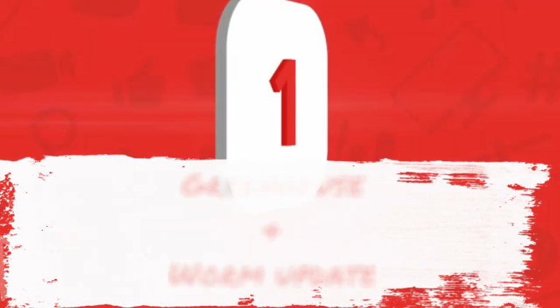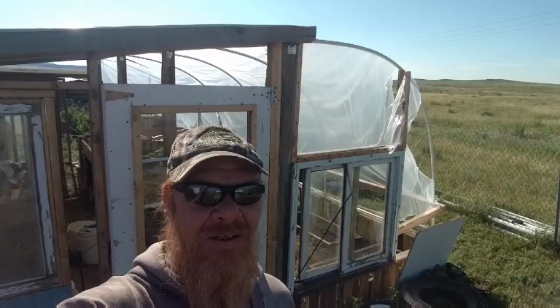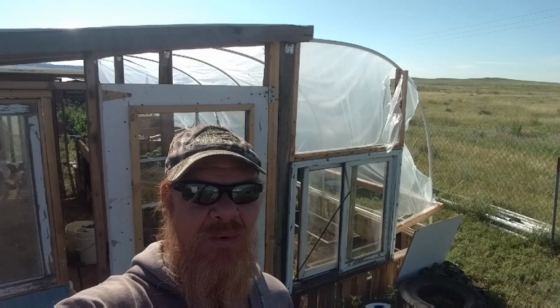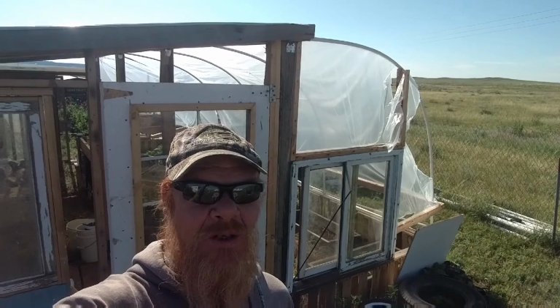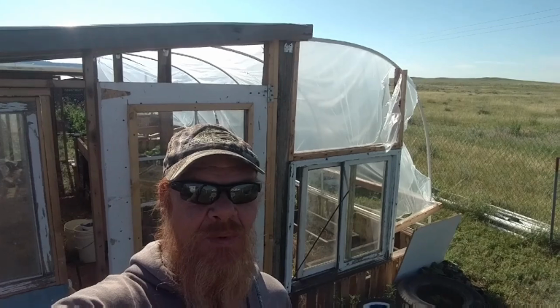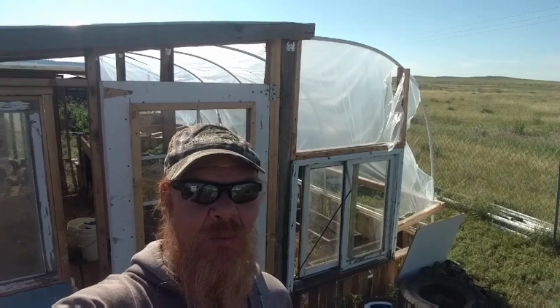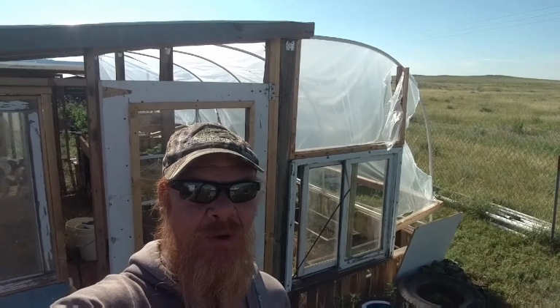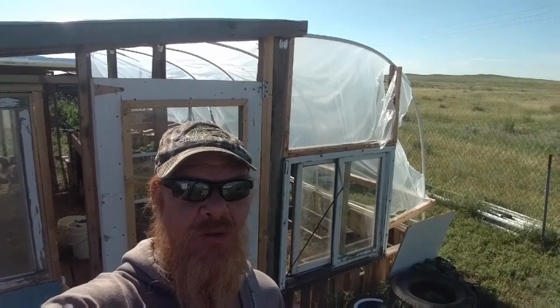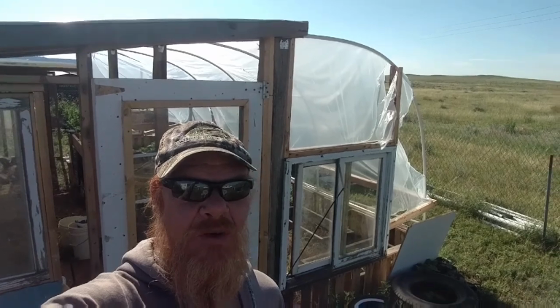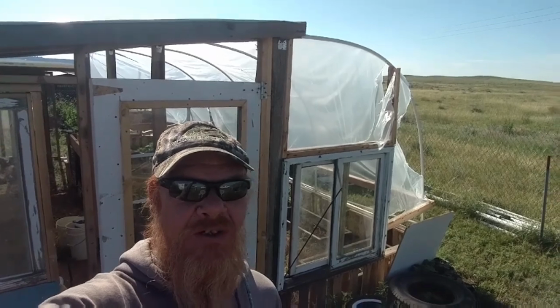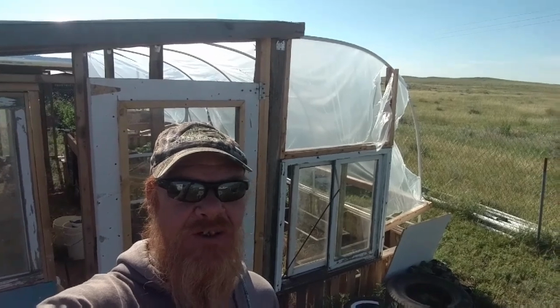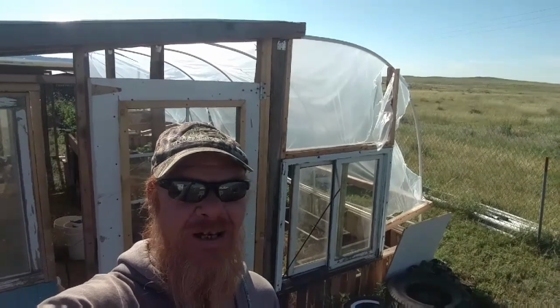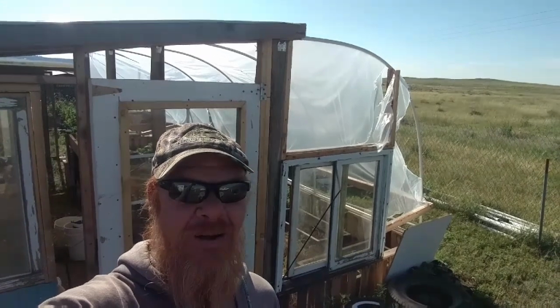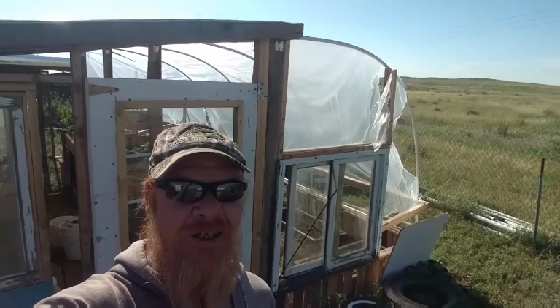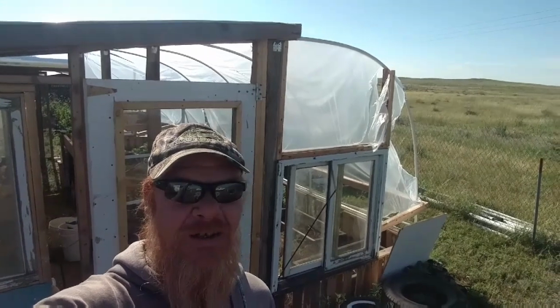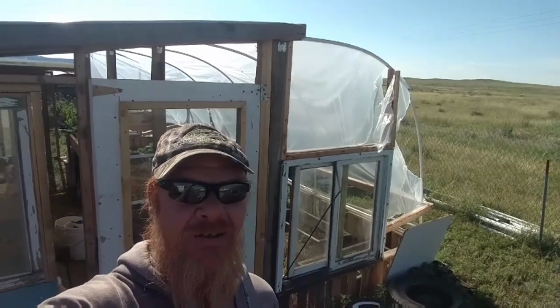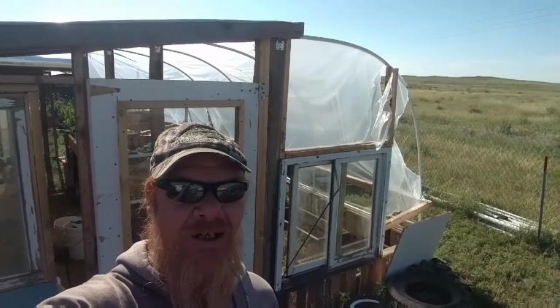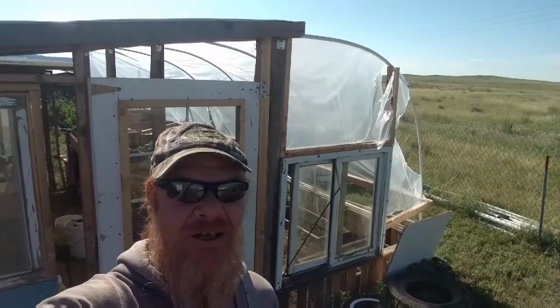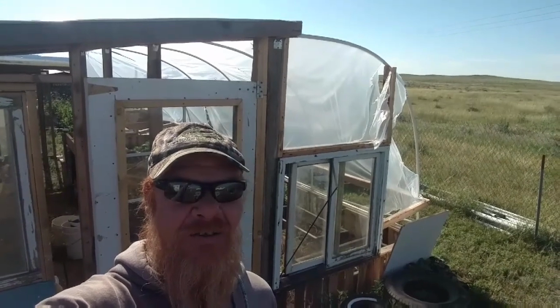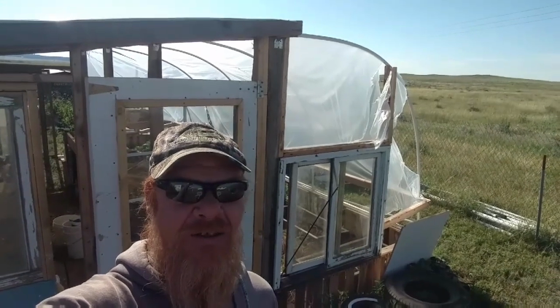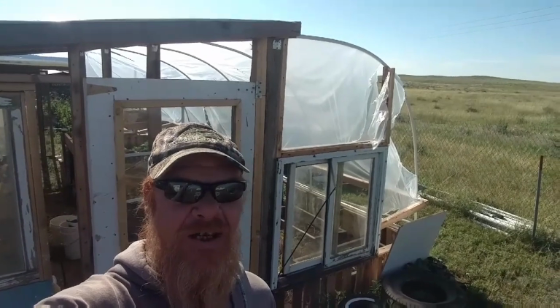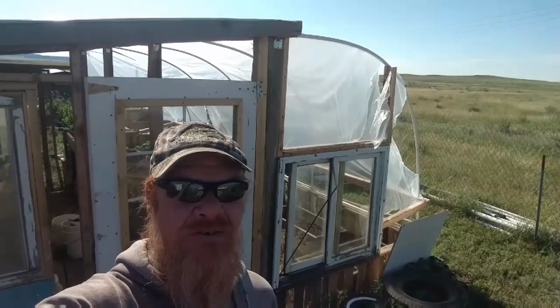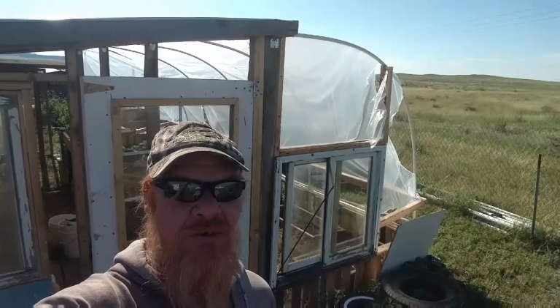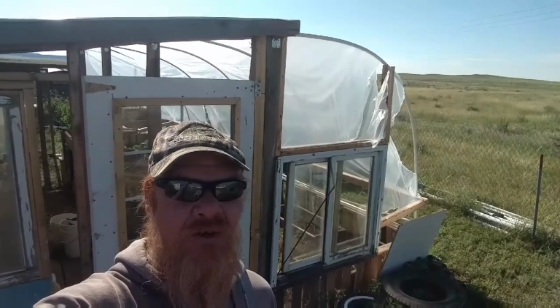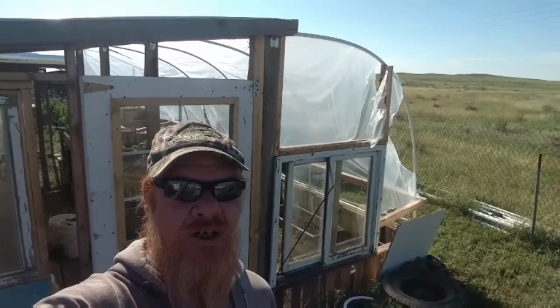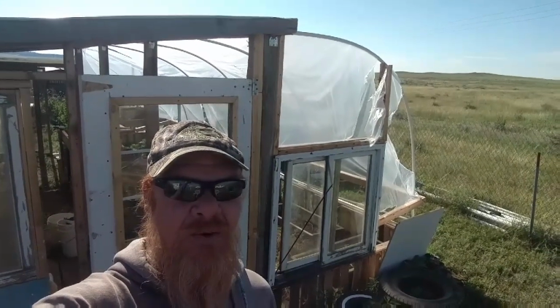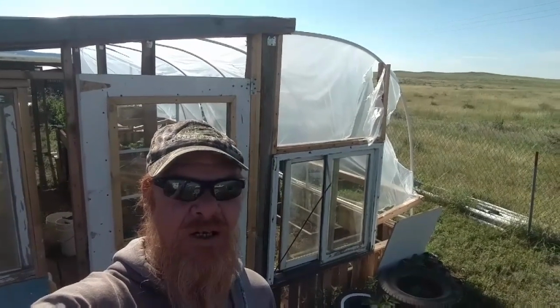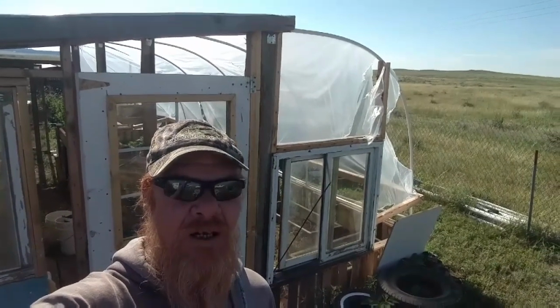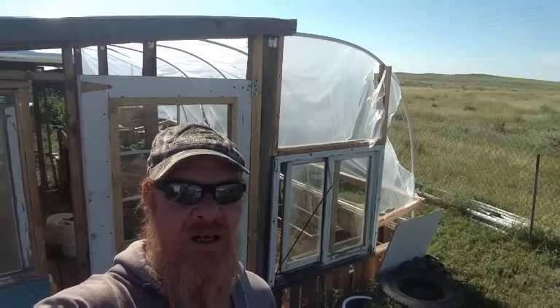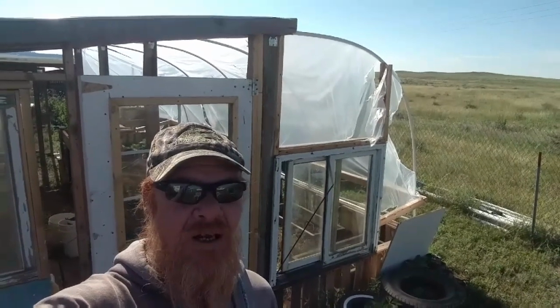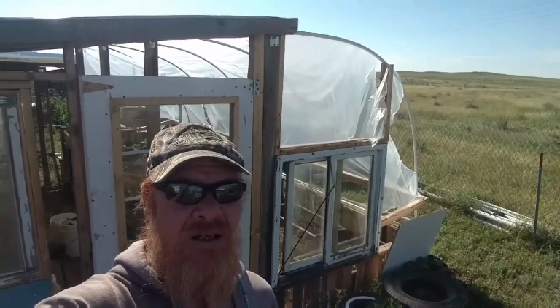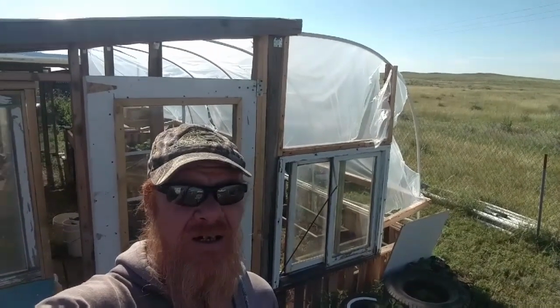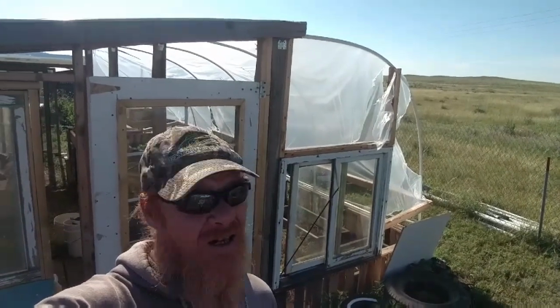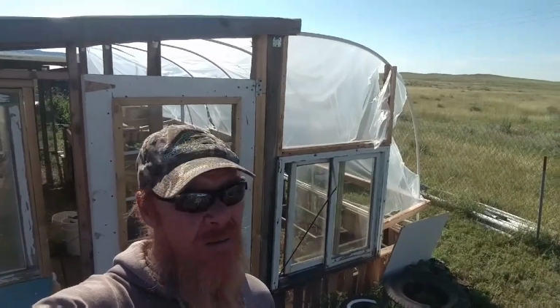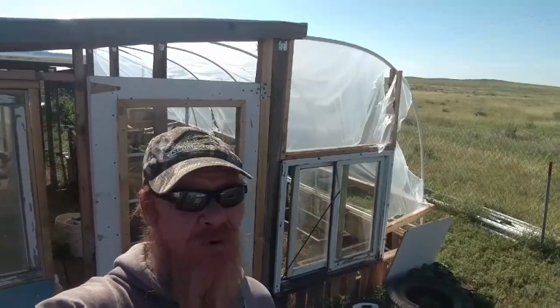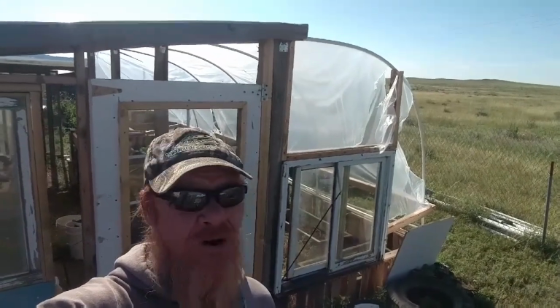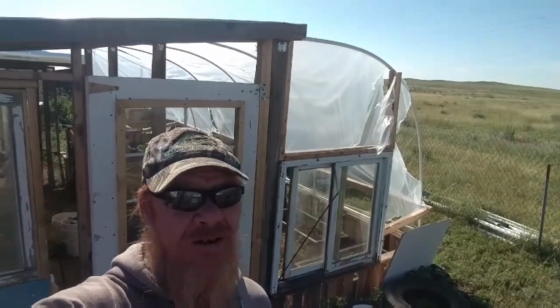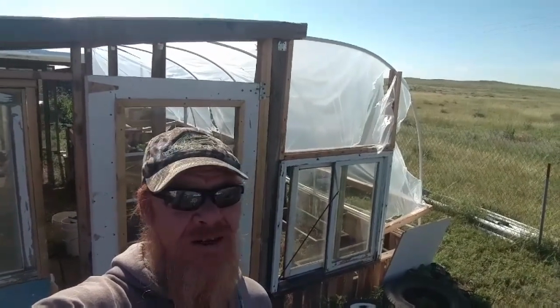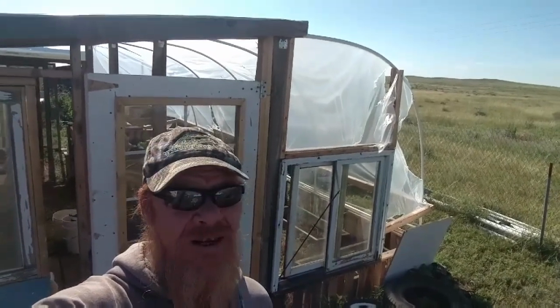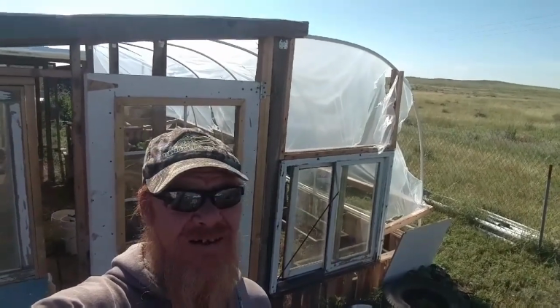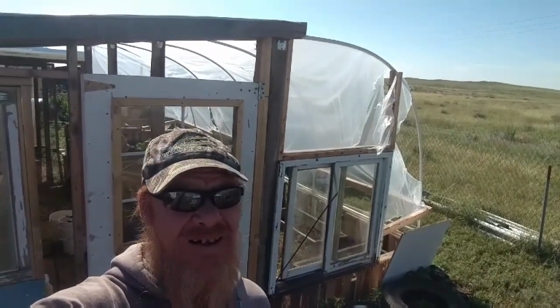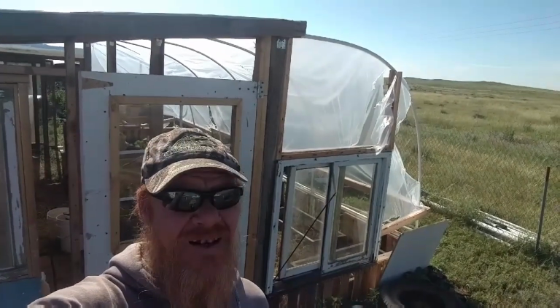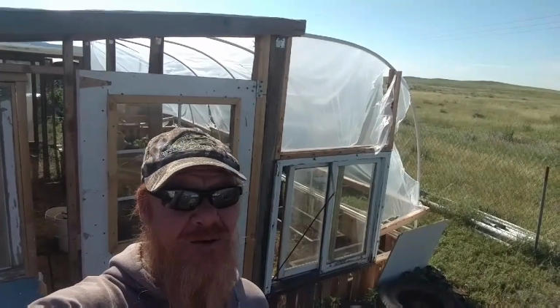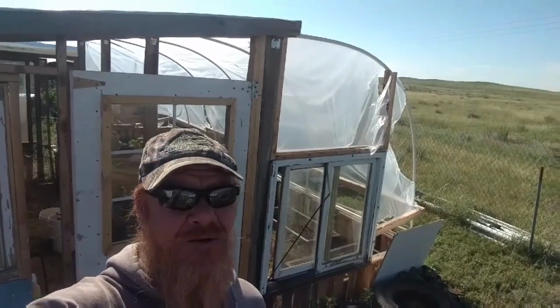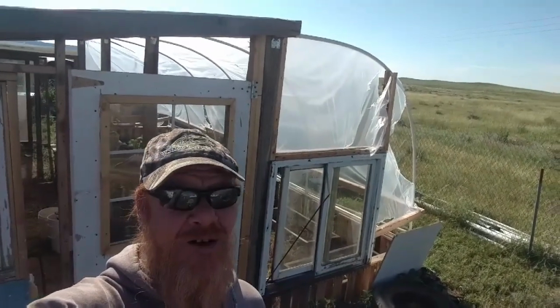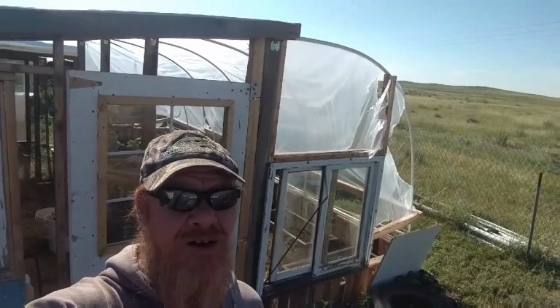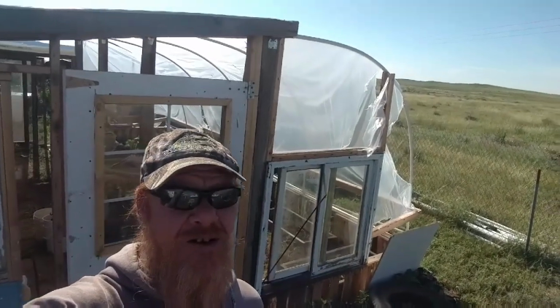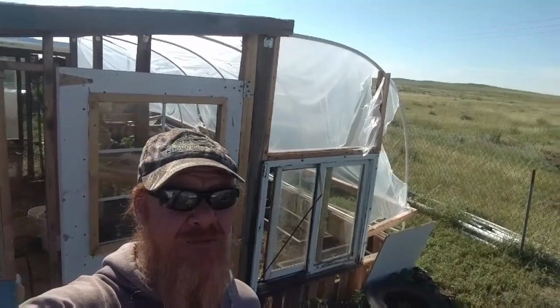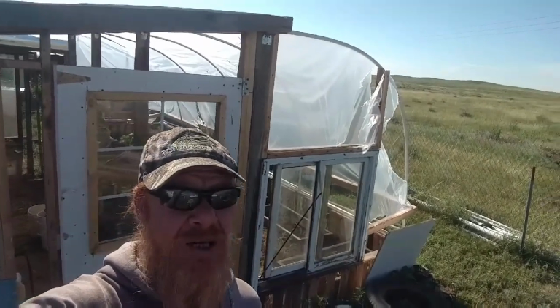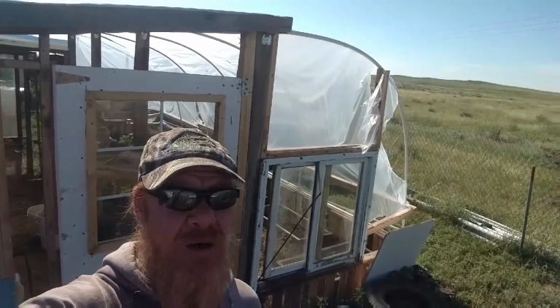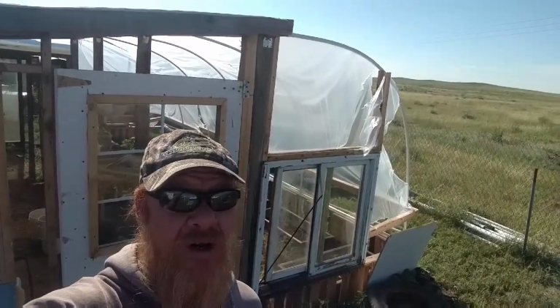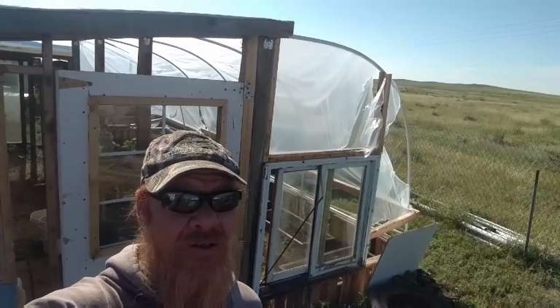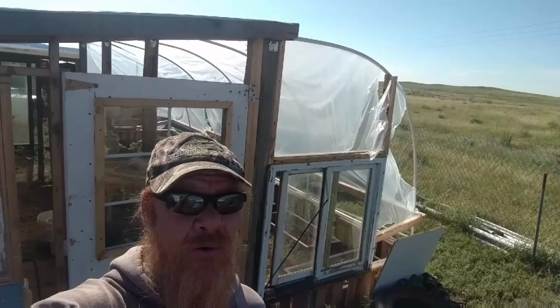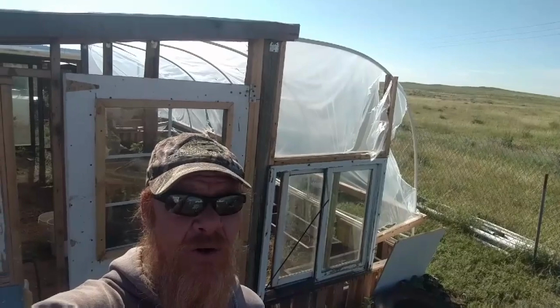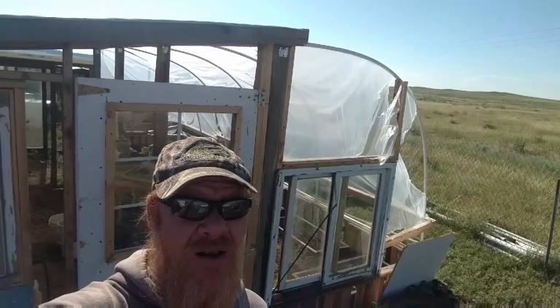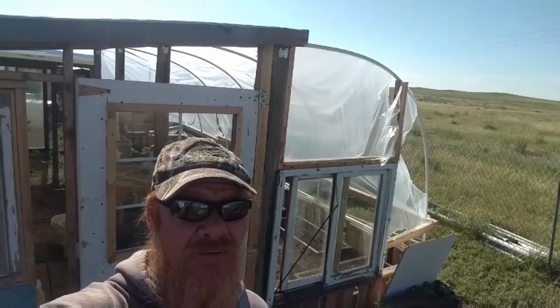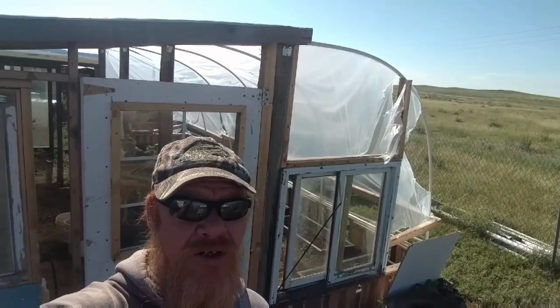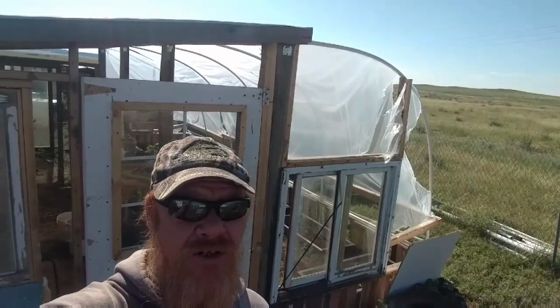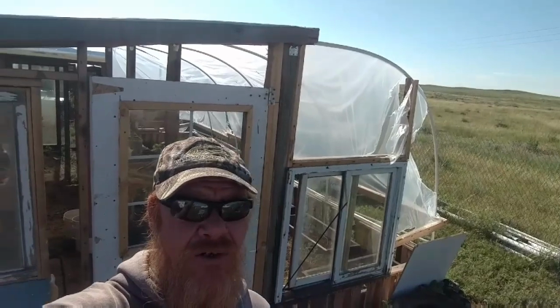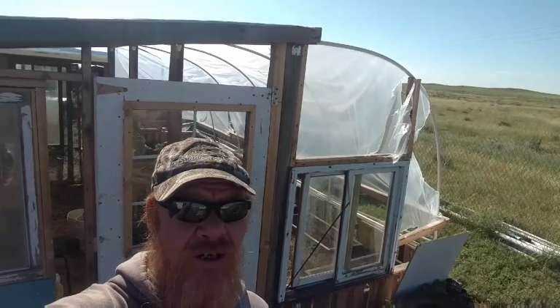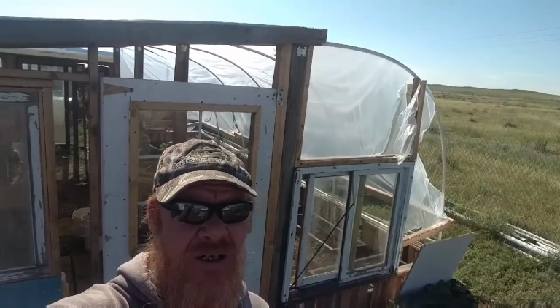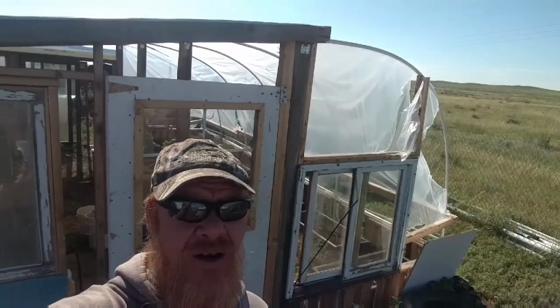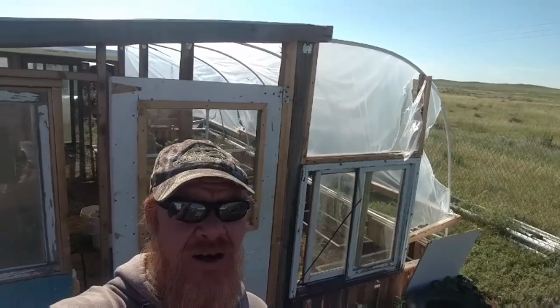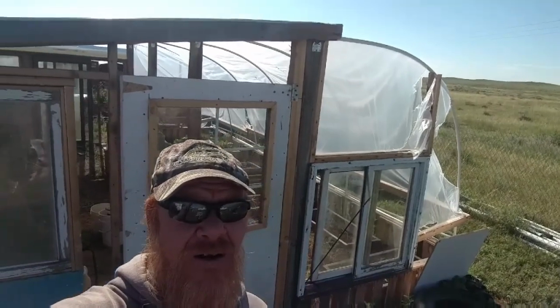Welcome to Hope This Works. I'm Kevin and thanks for joining me. Today I'm broadcasting in front of my weather-ravaged greenhouse.